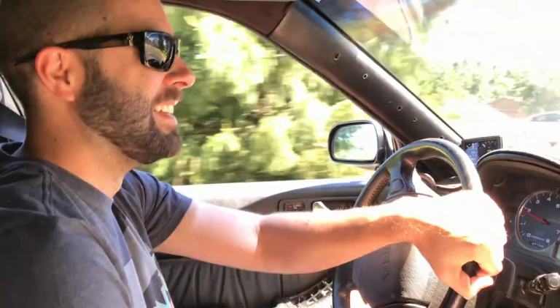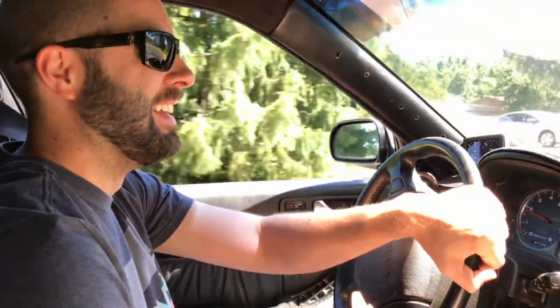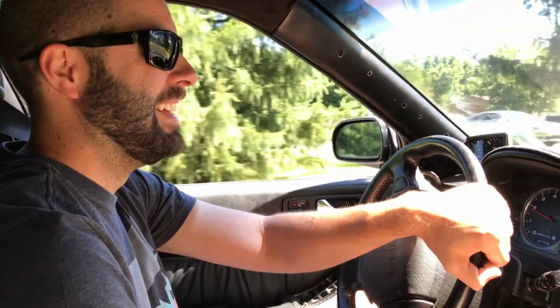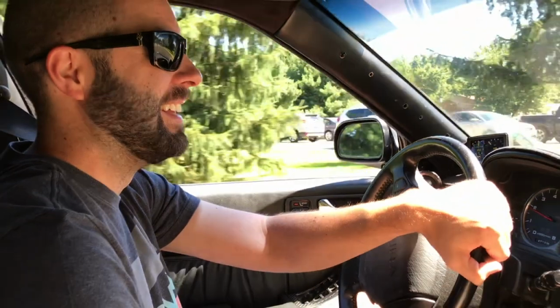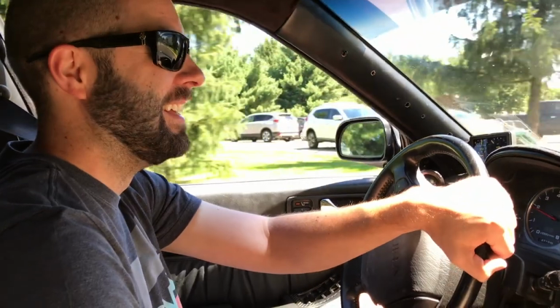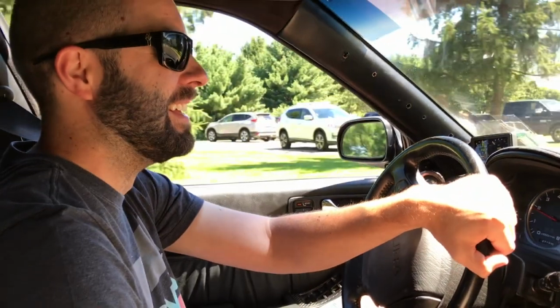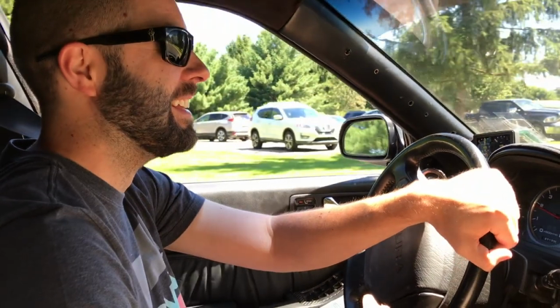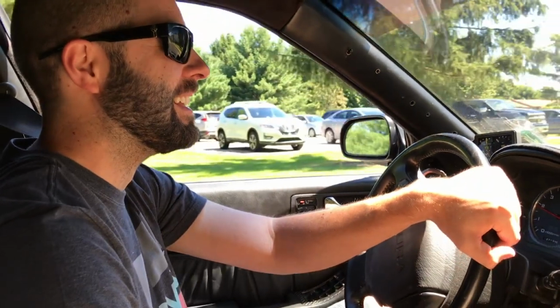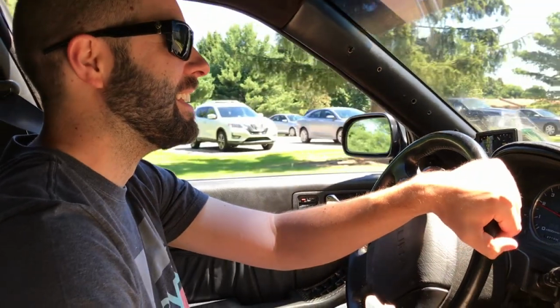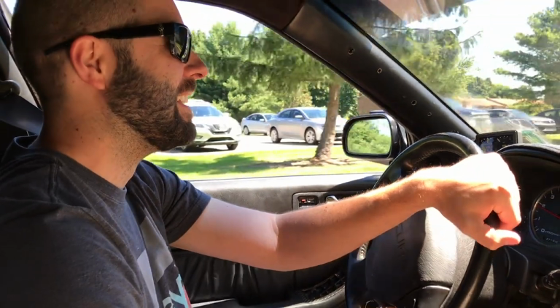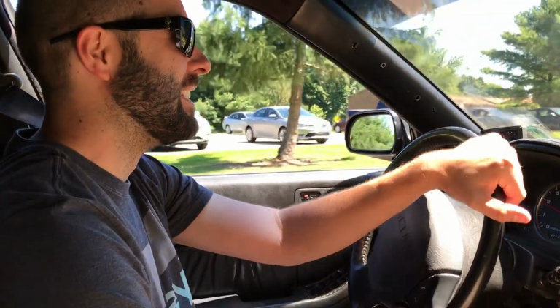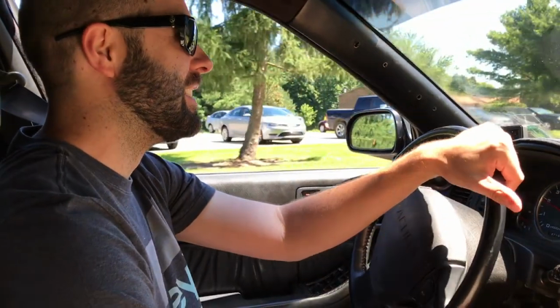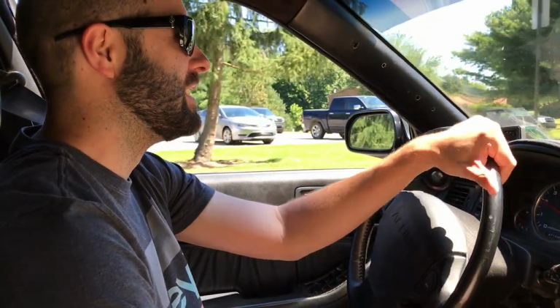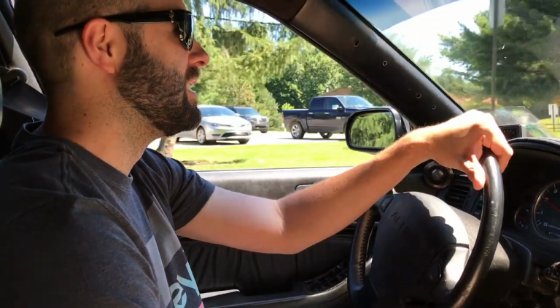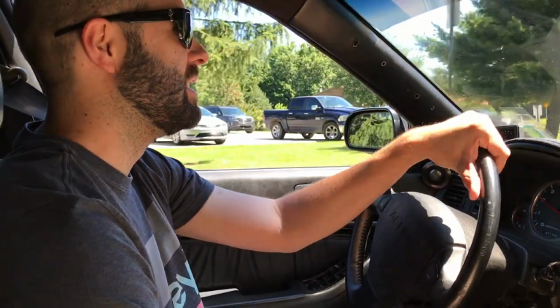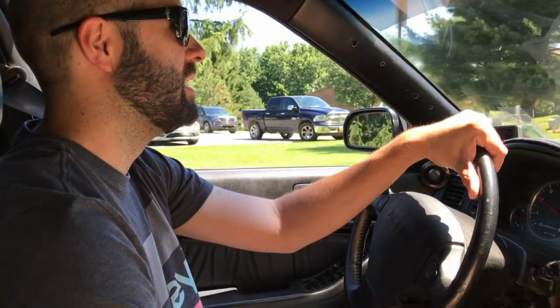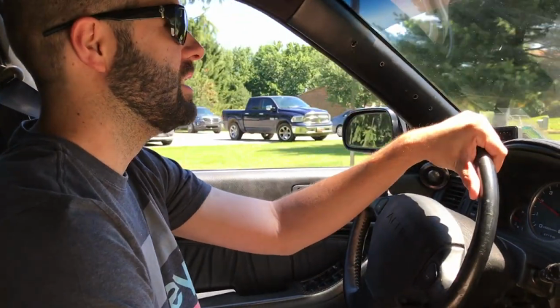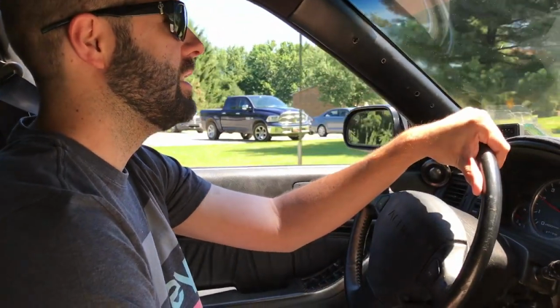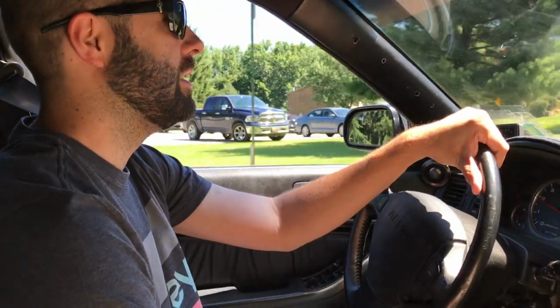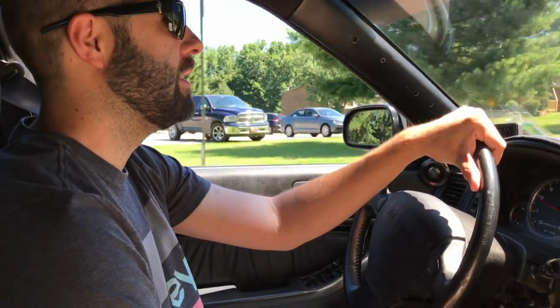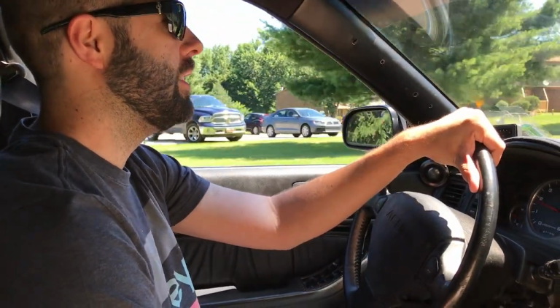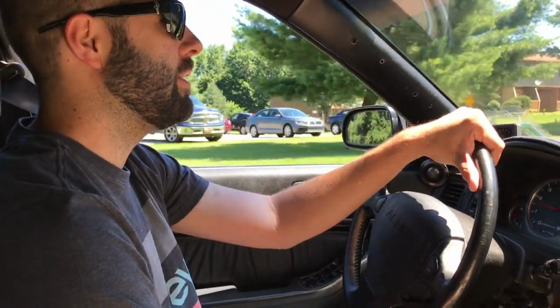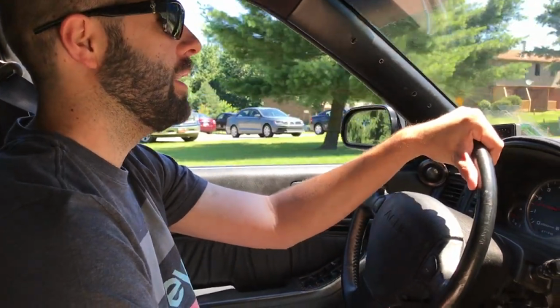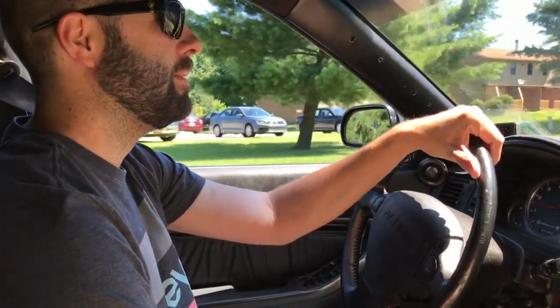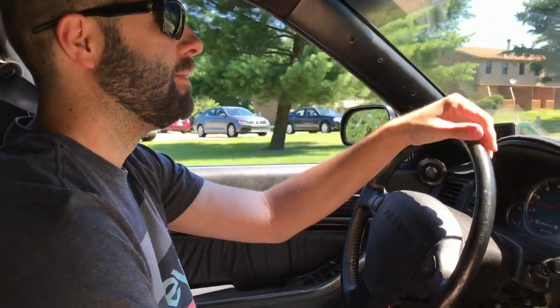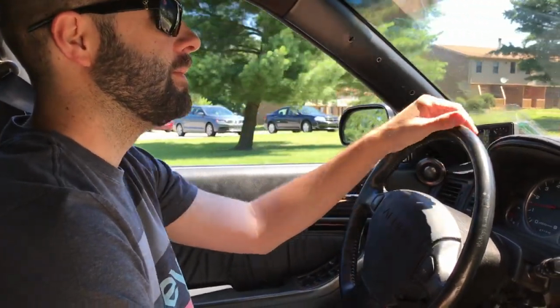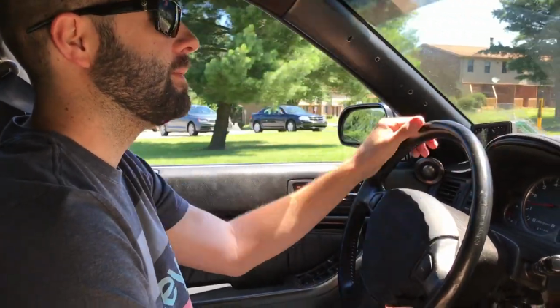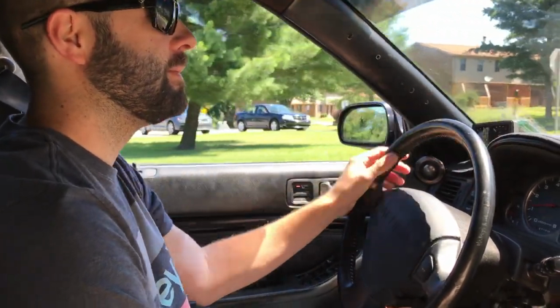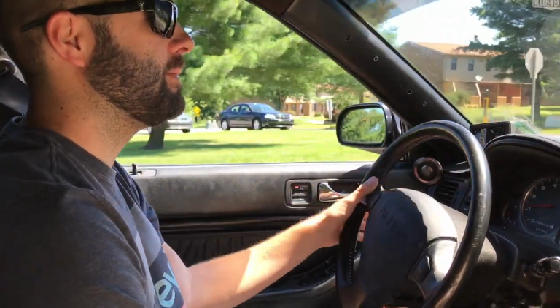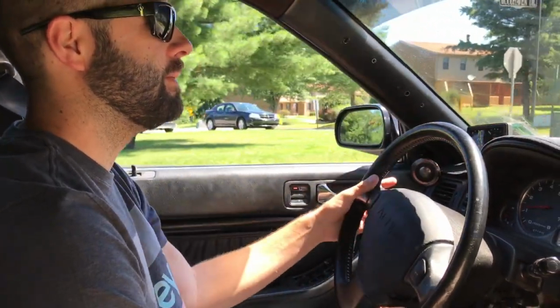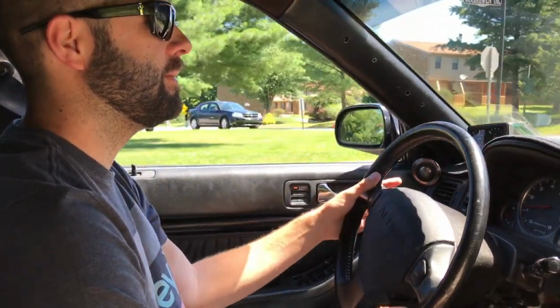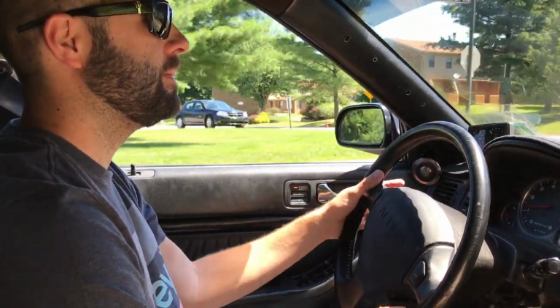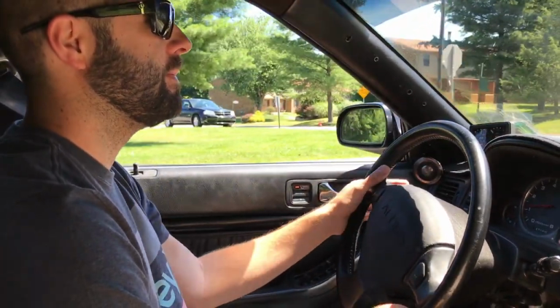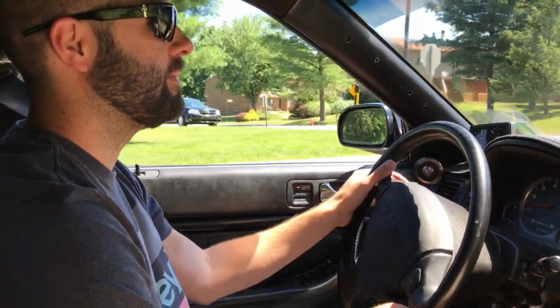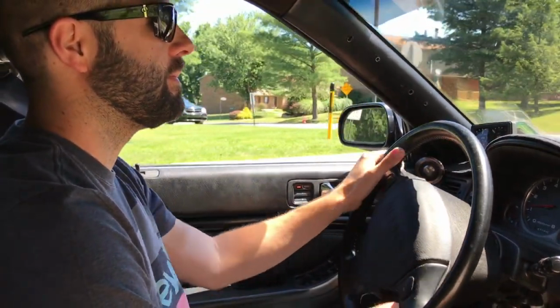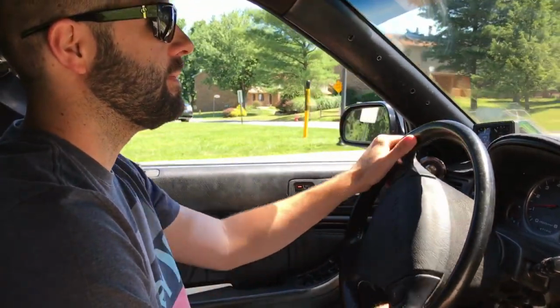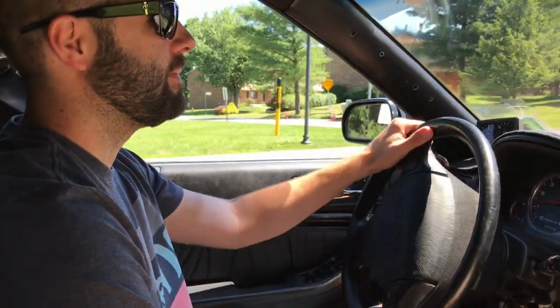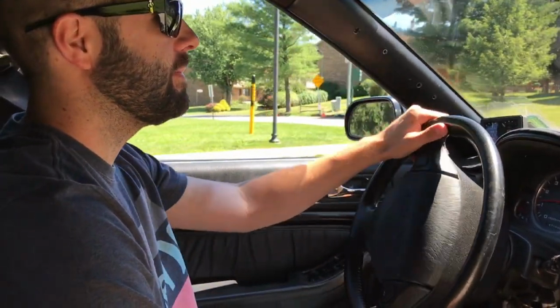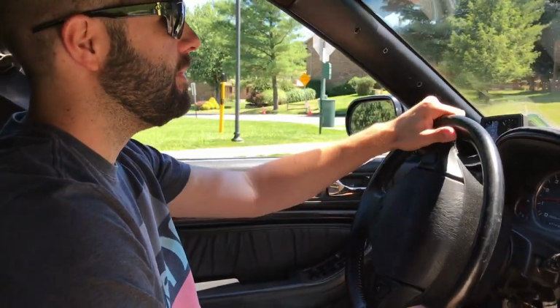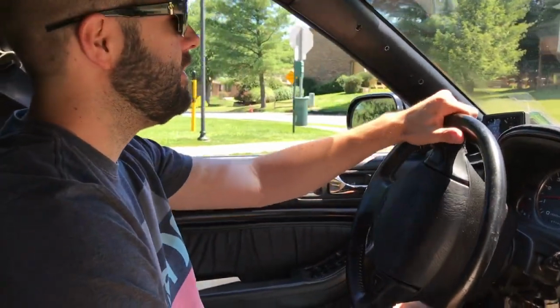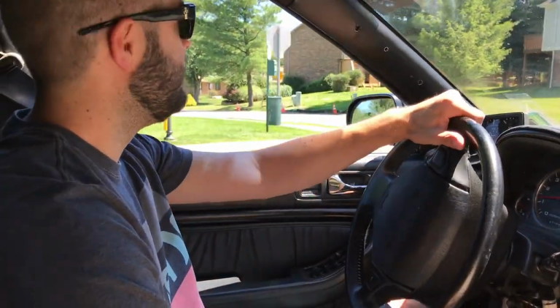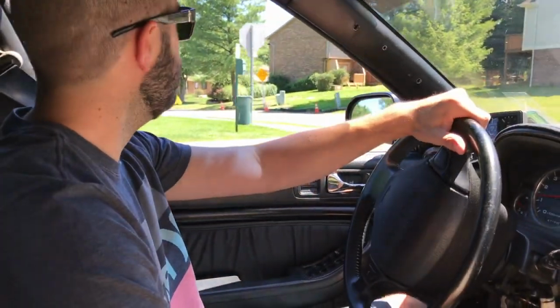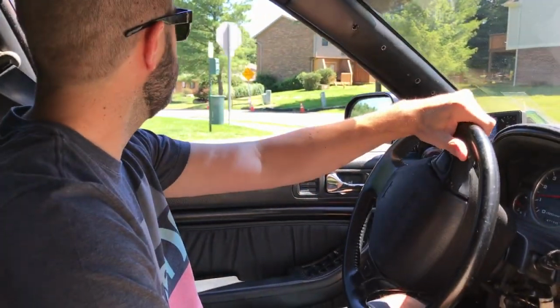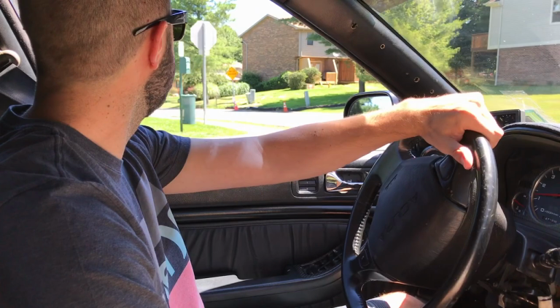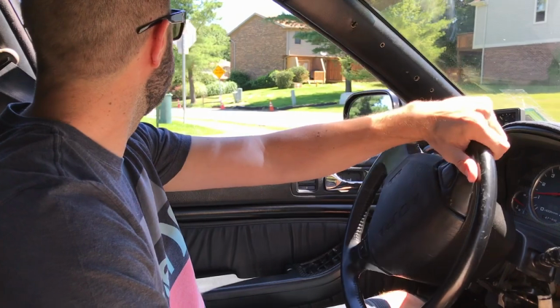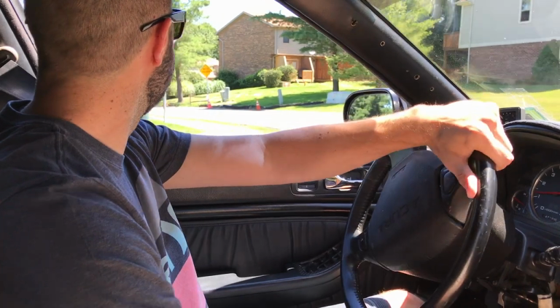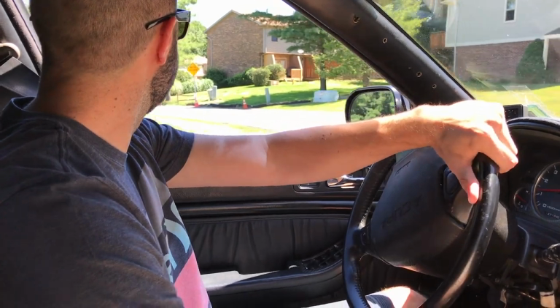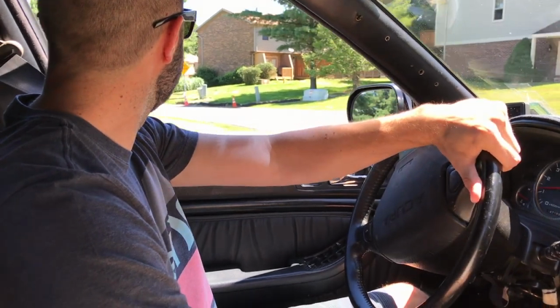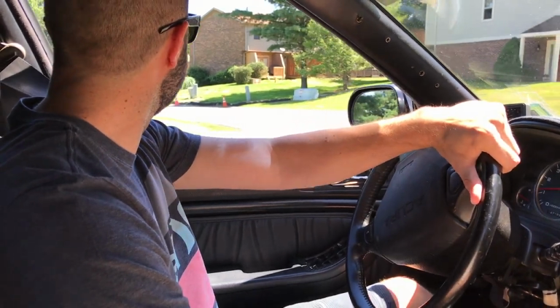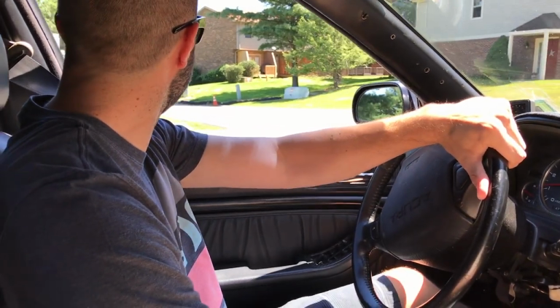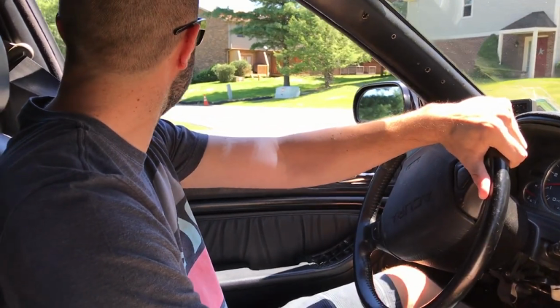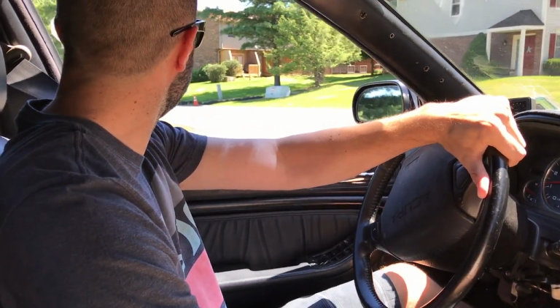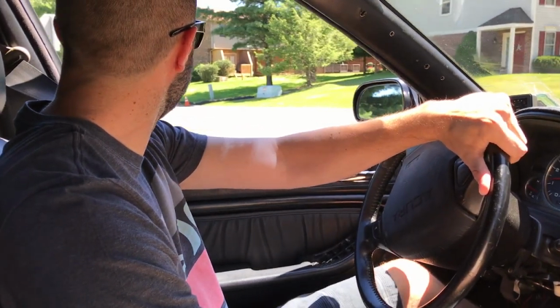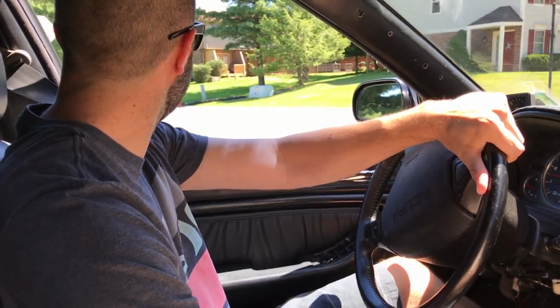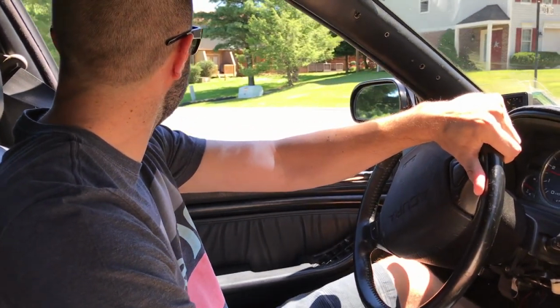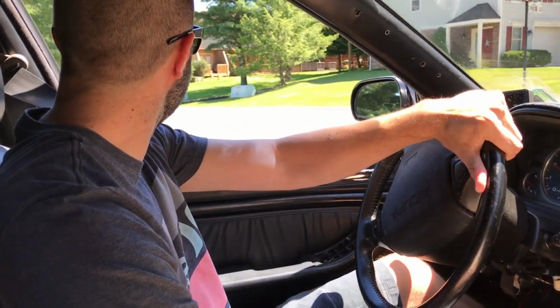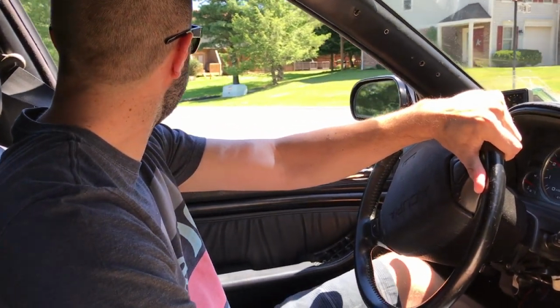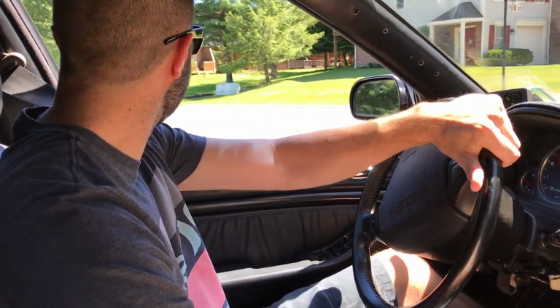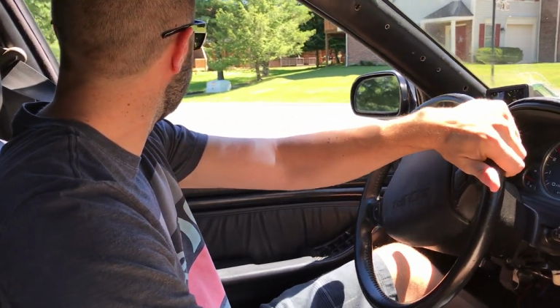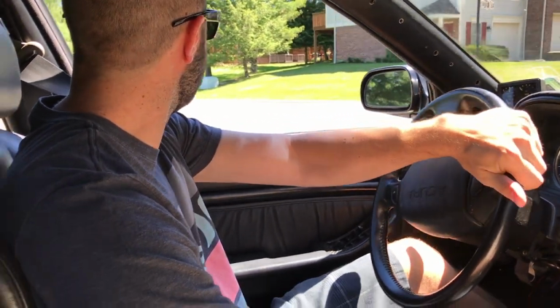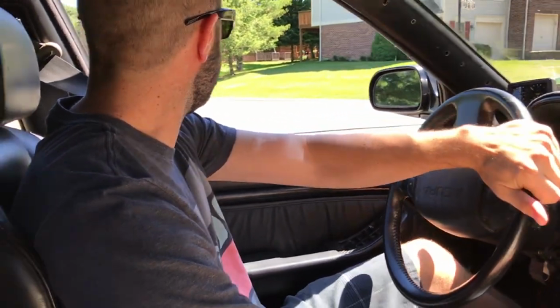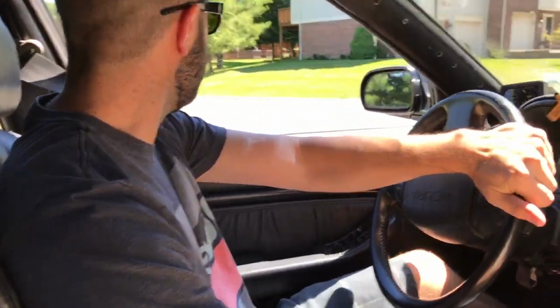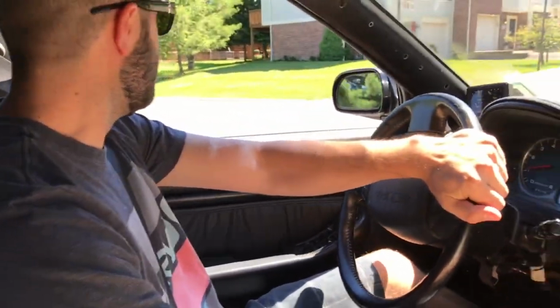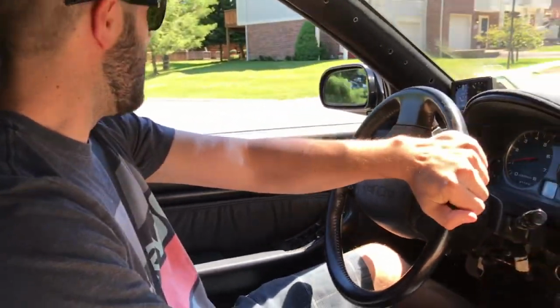Yeah, the only part that's original — you might go right — is the ABS master, ABS thing.